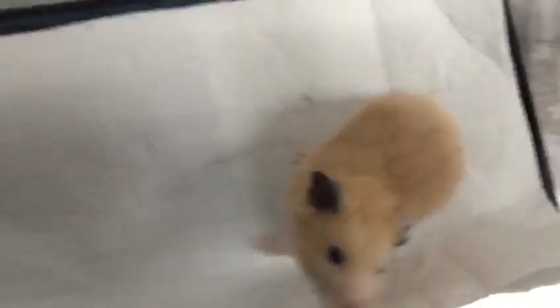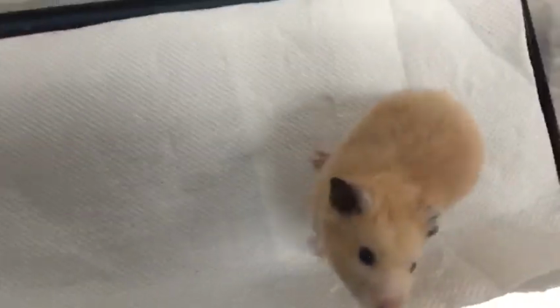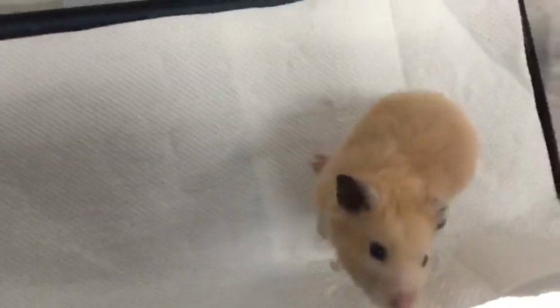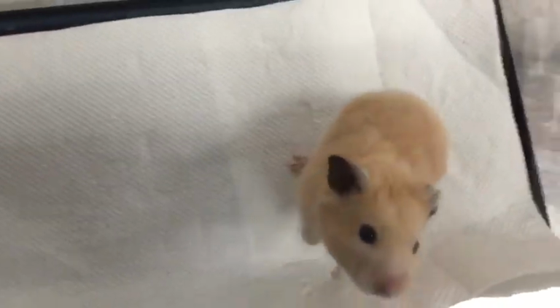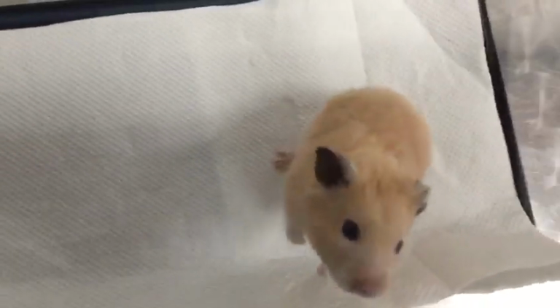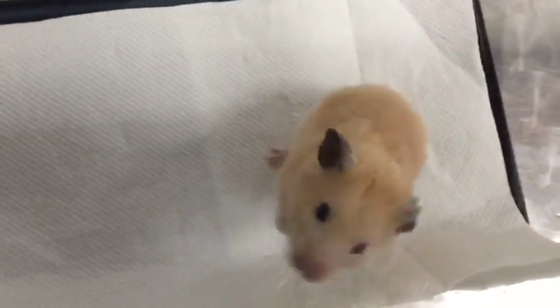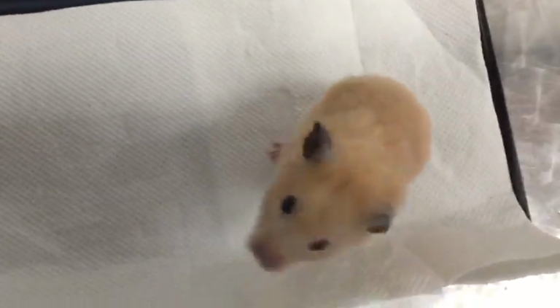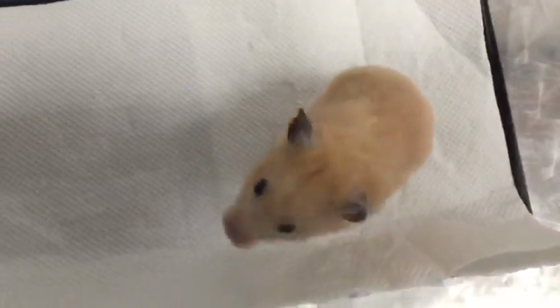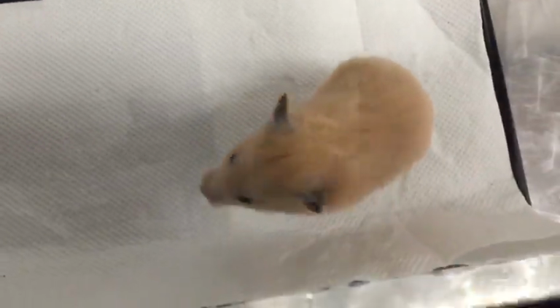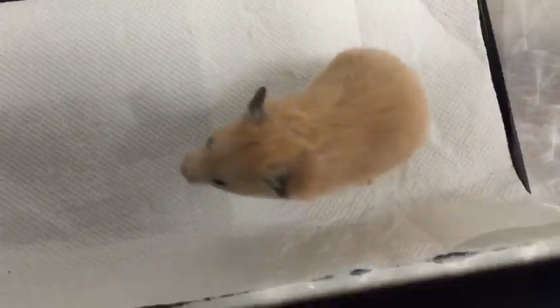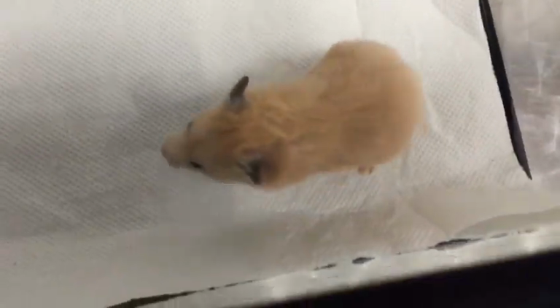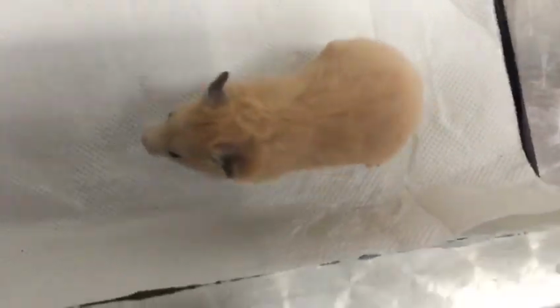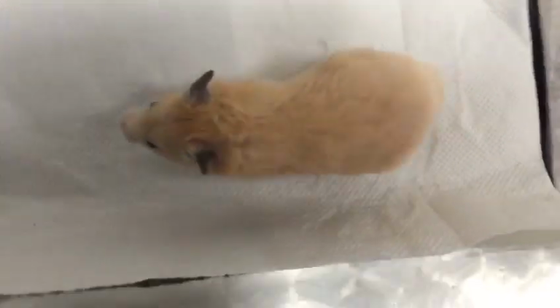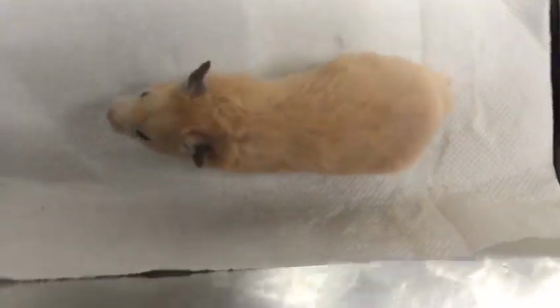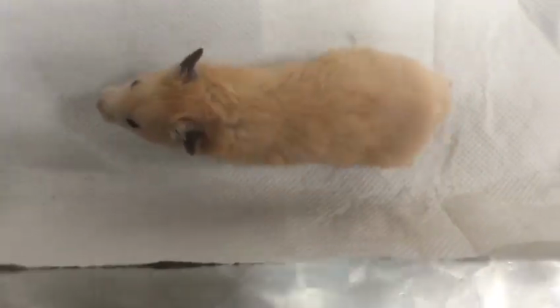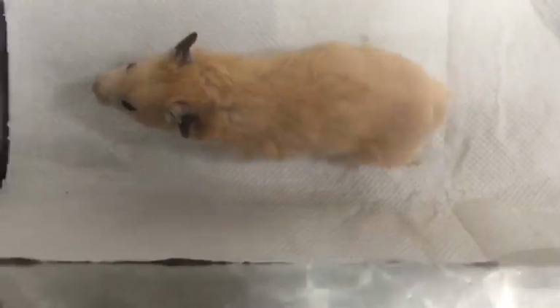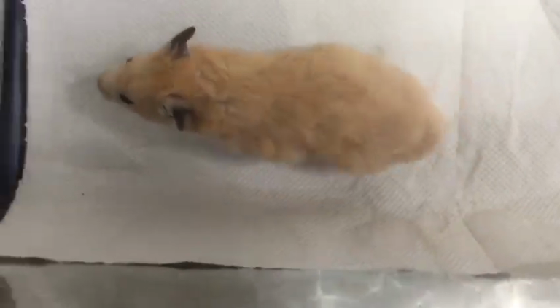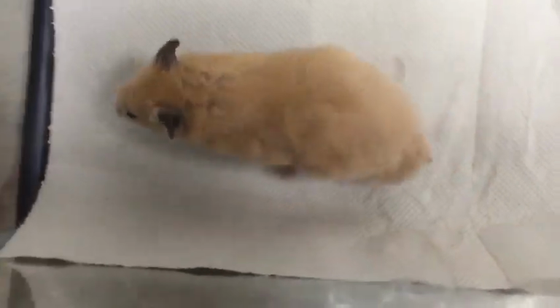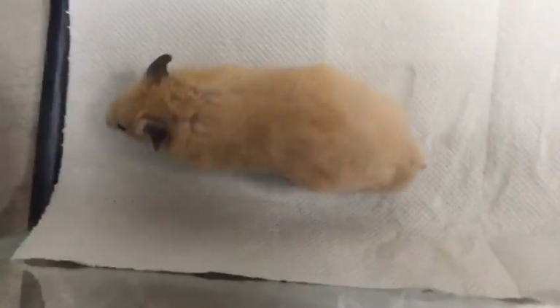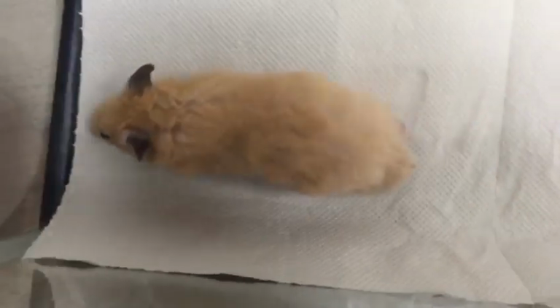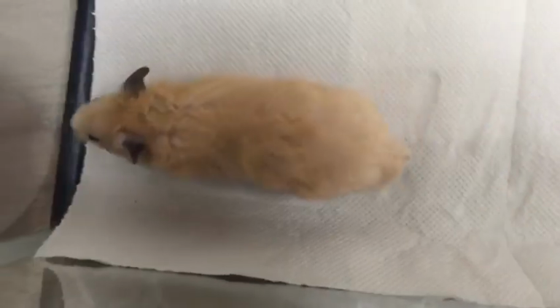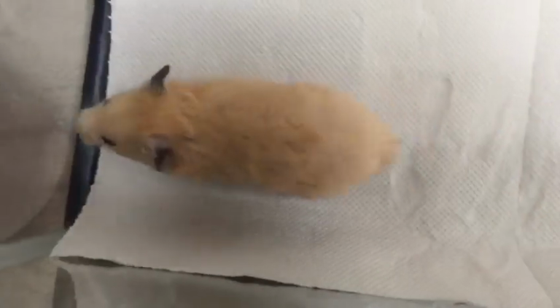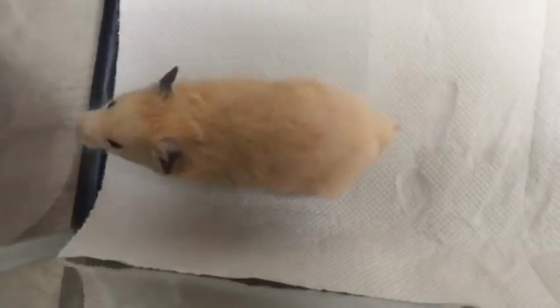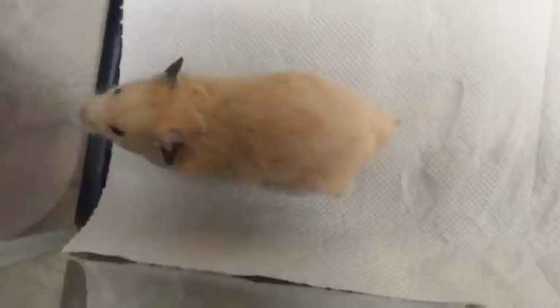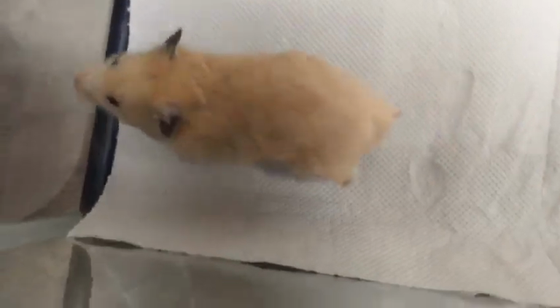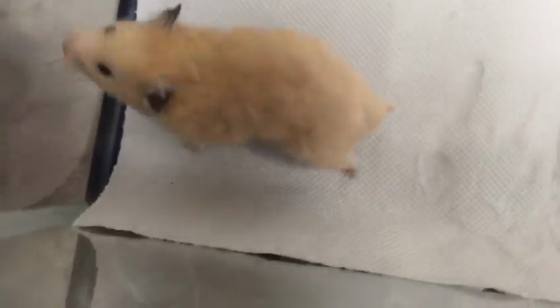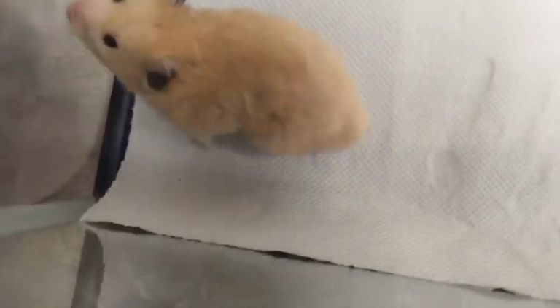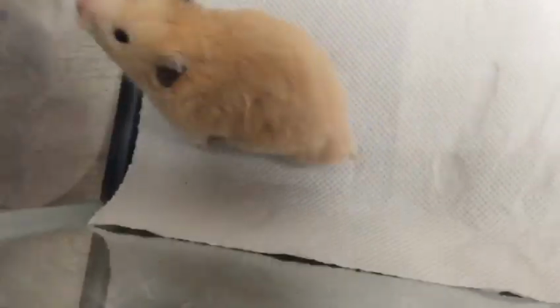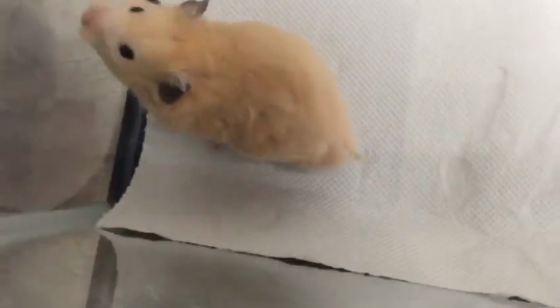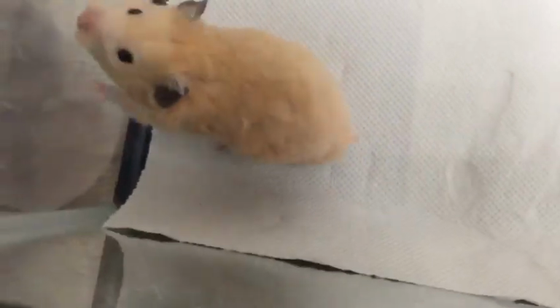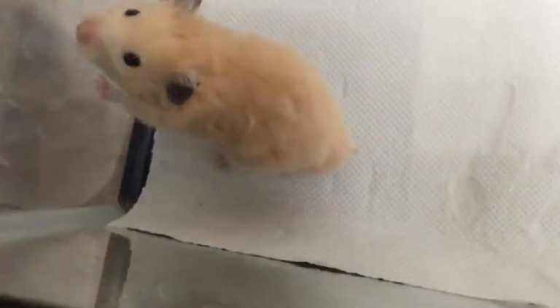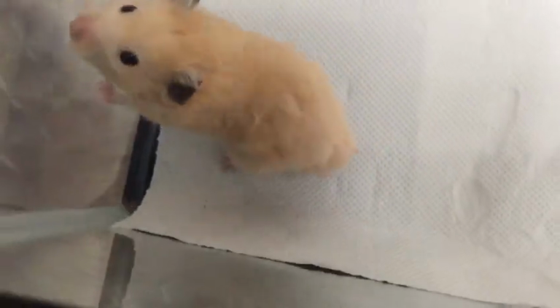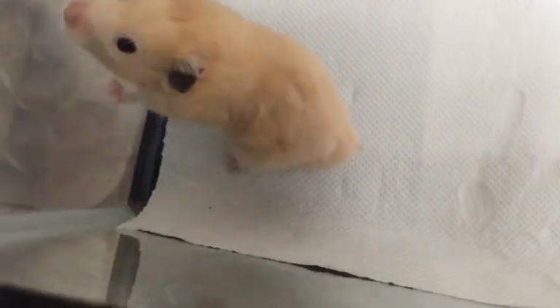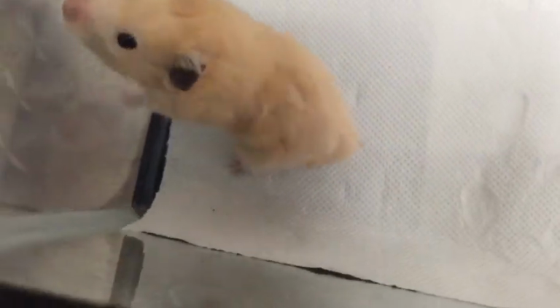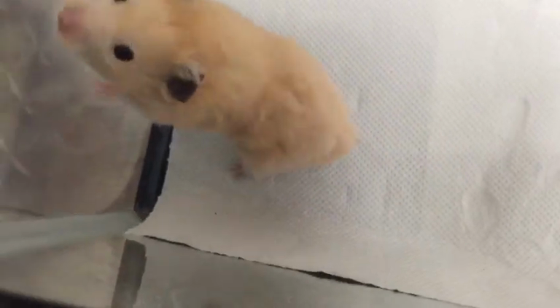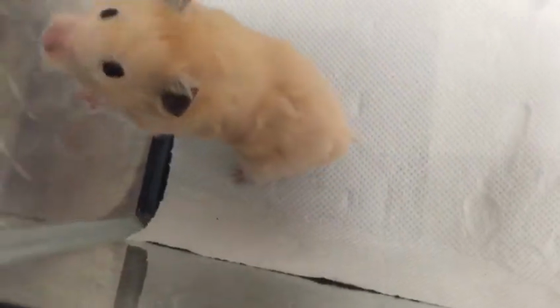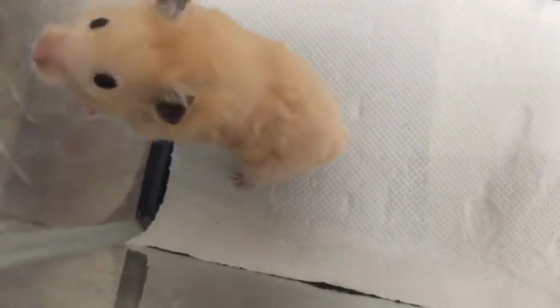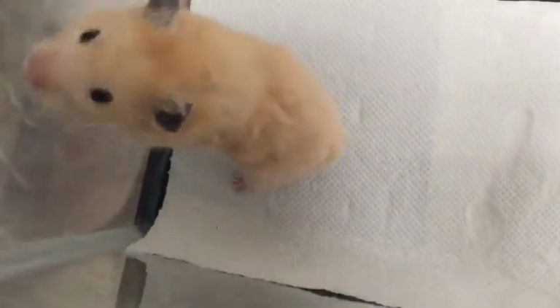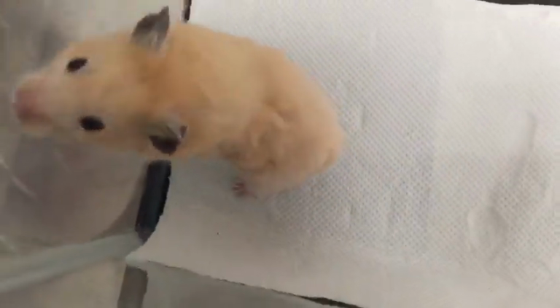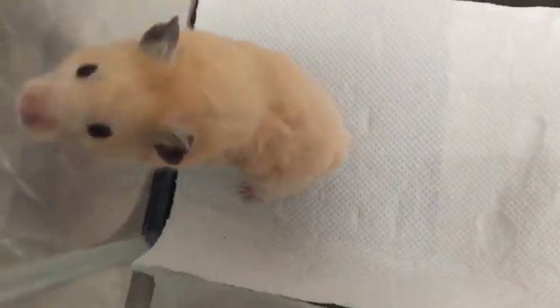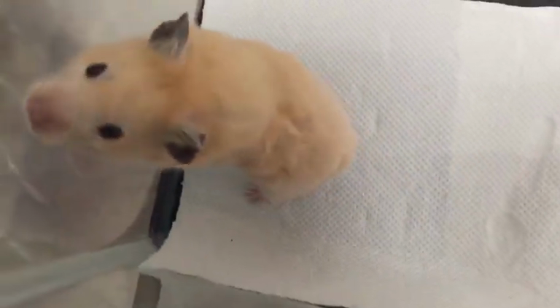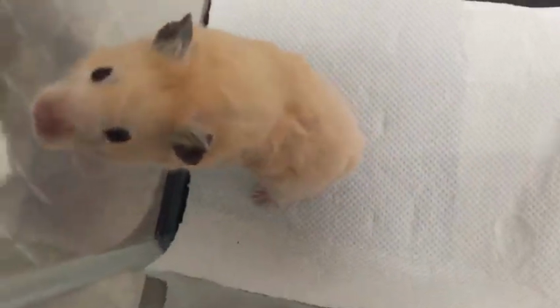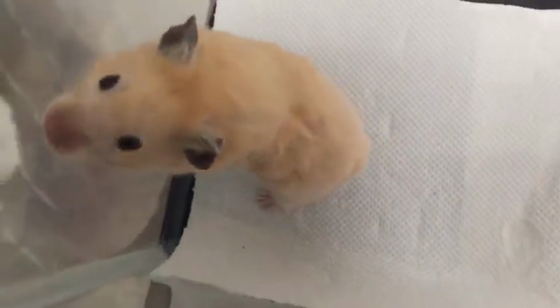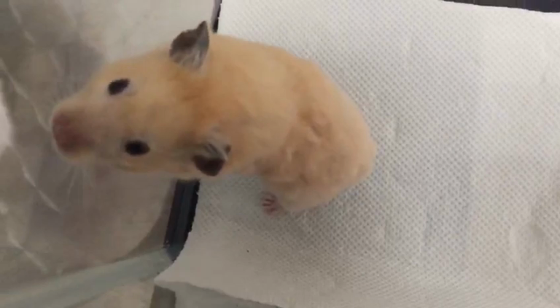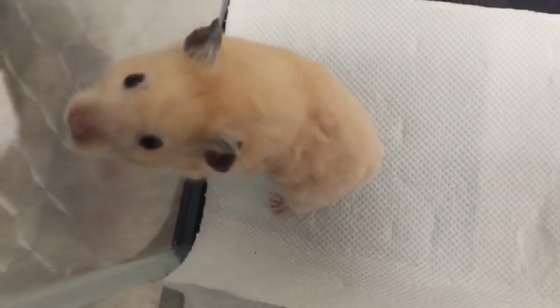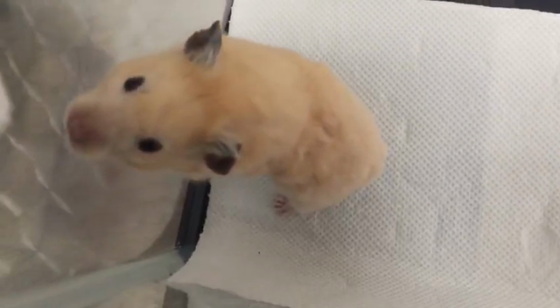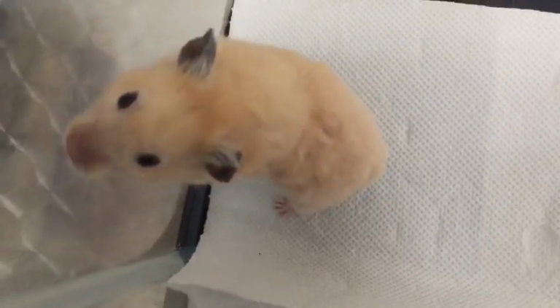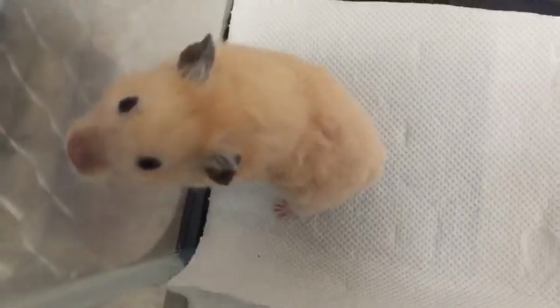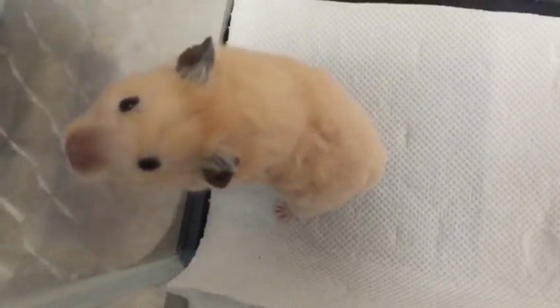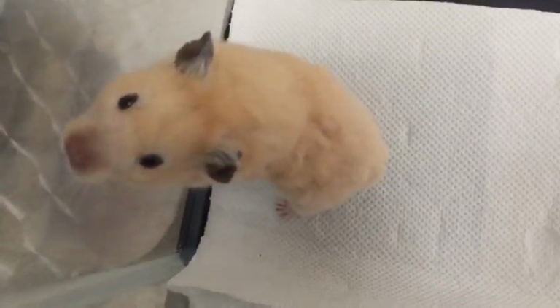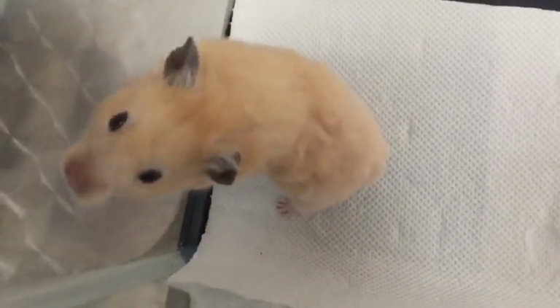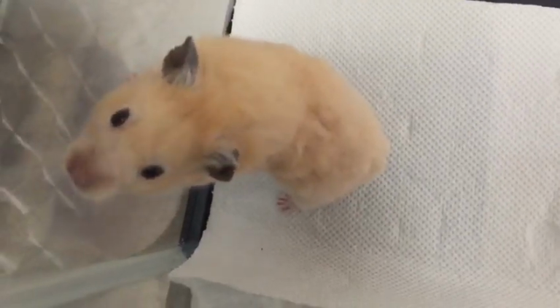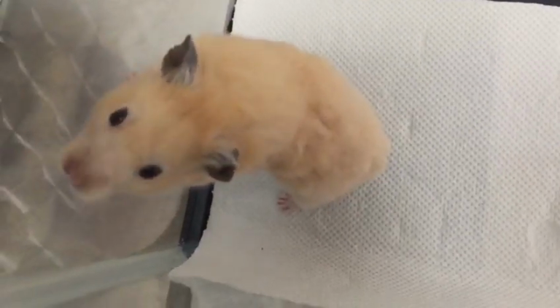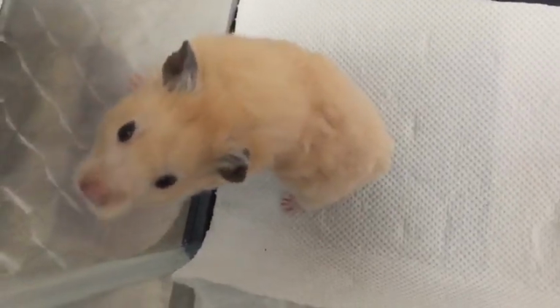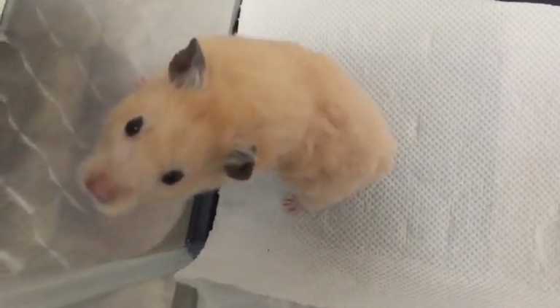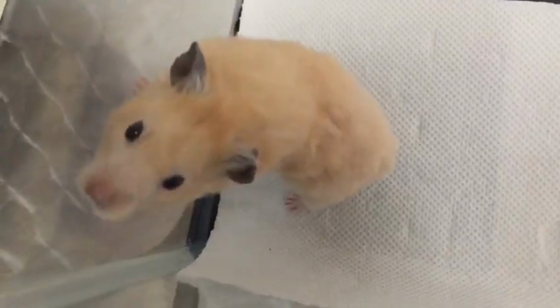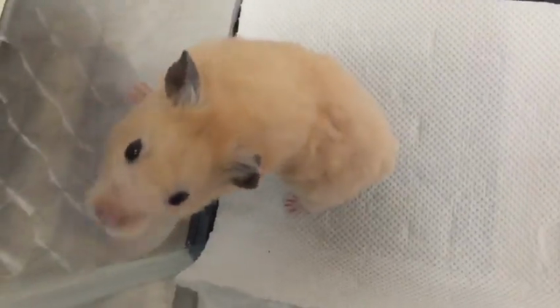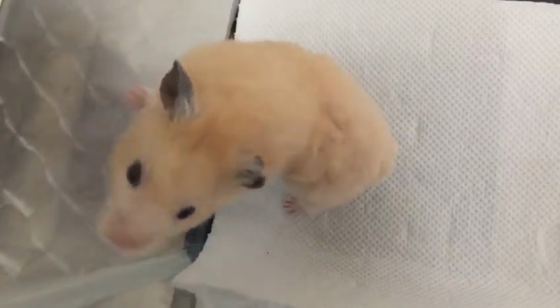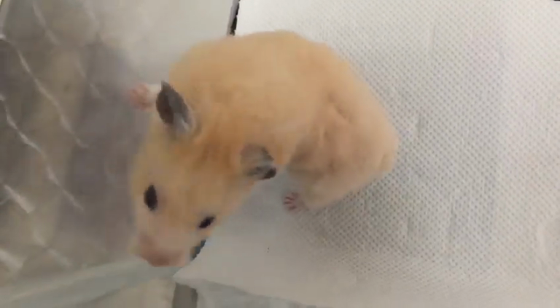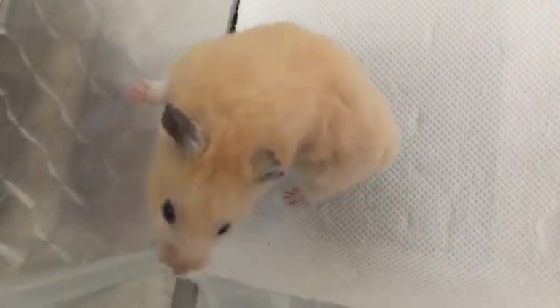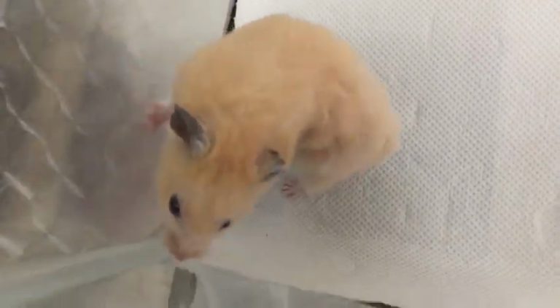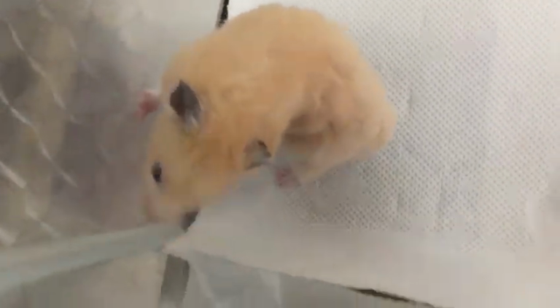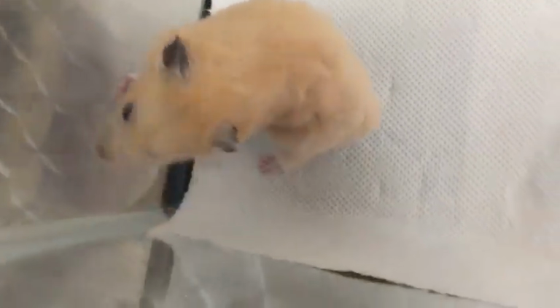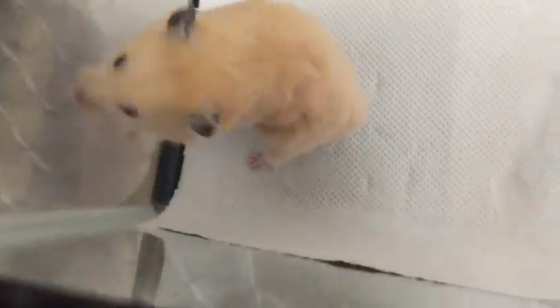This hamster is eating well, with normal urine and formed stools.